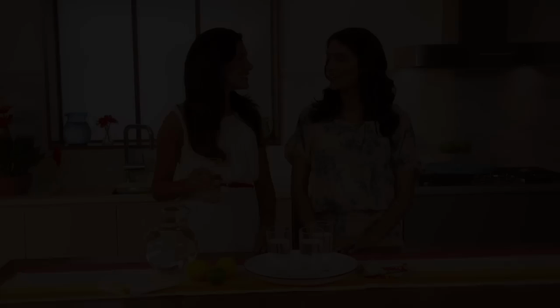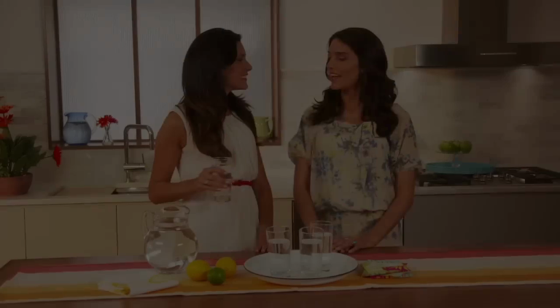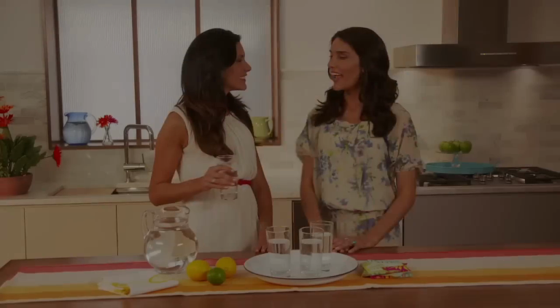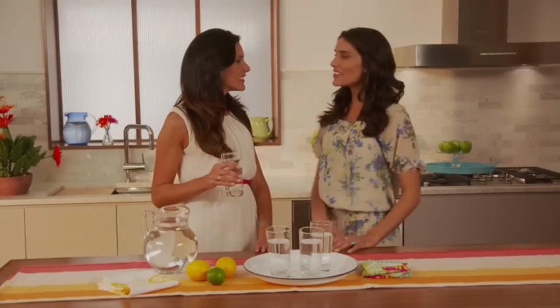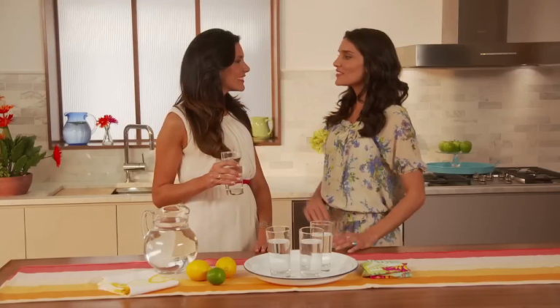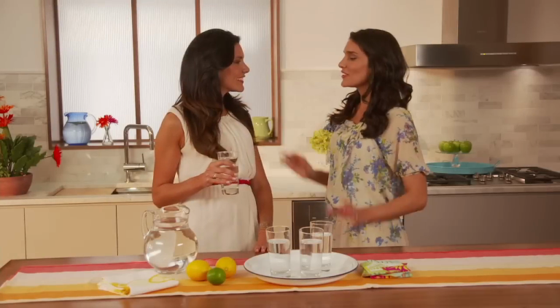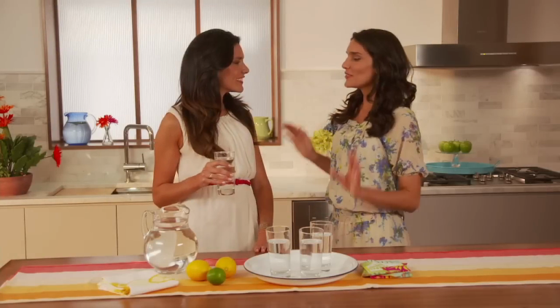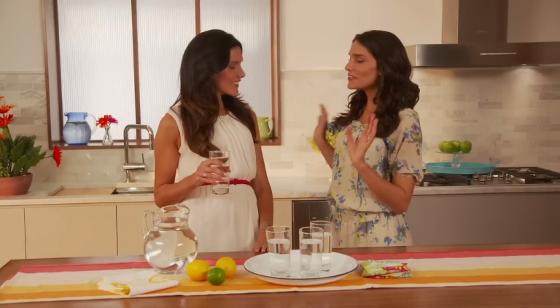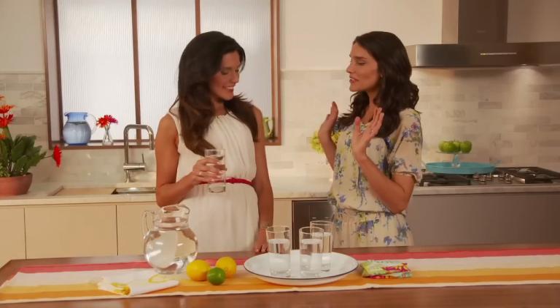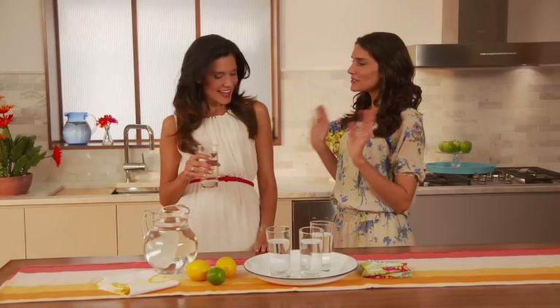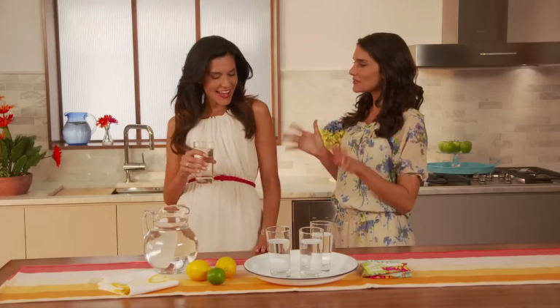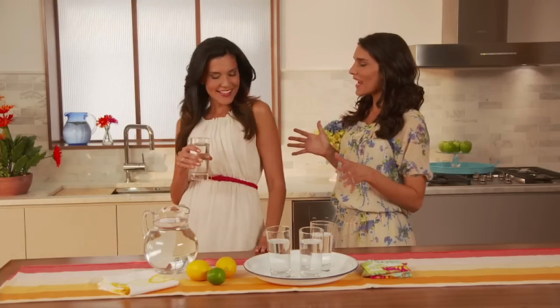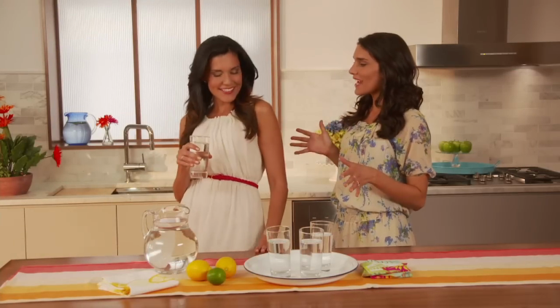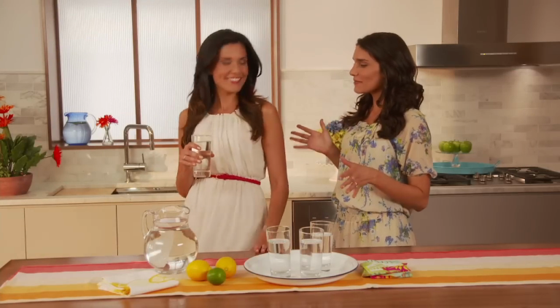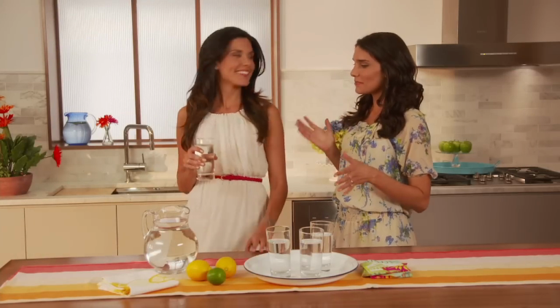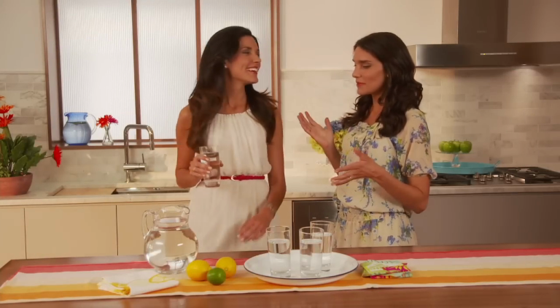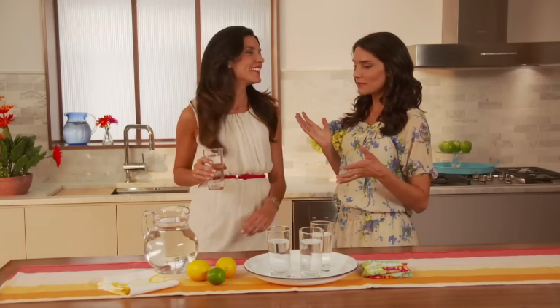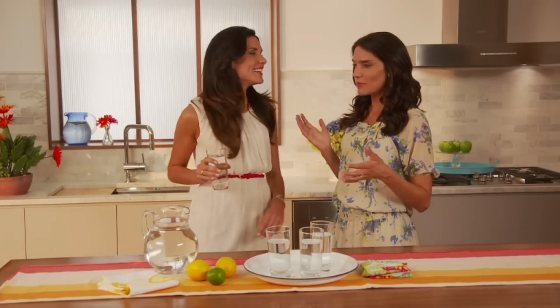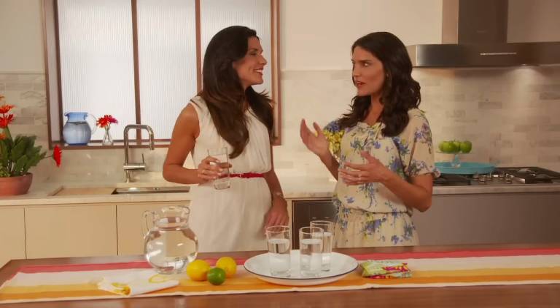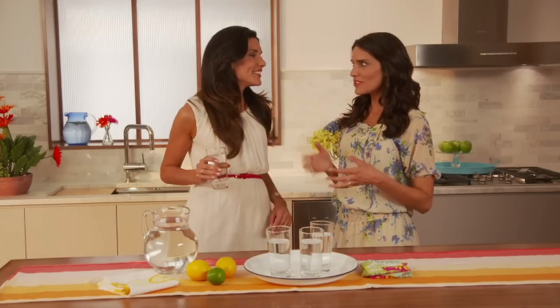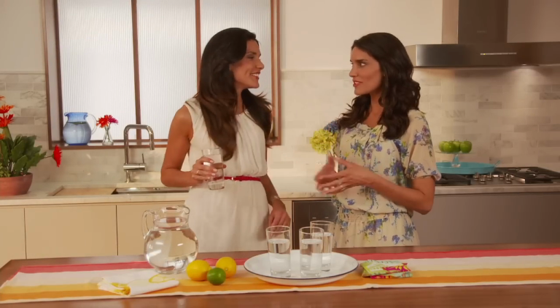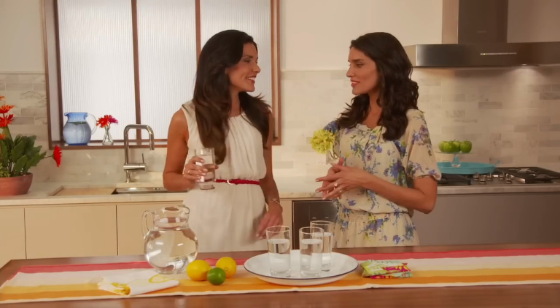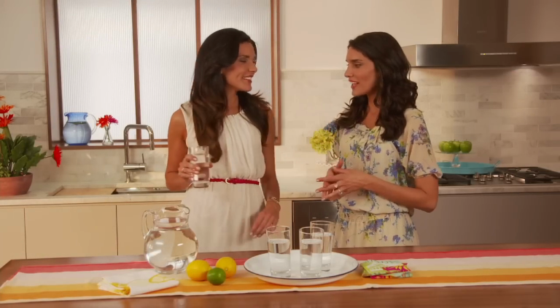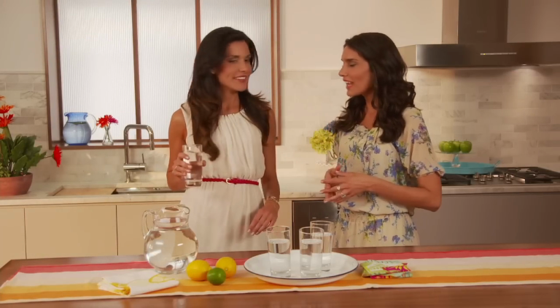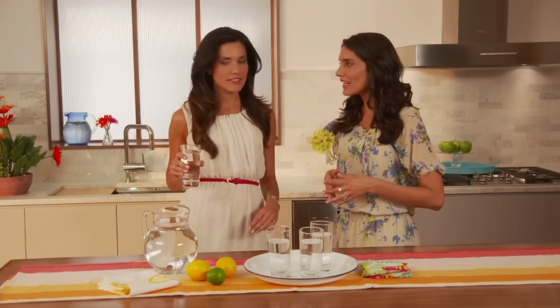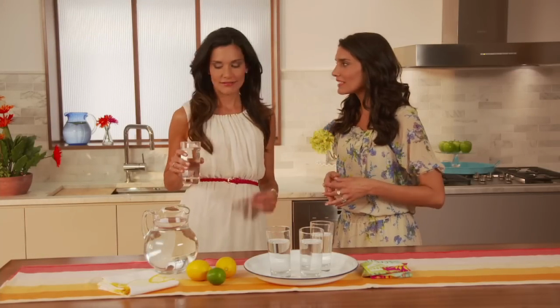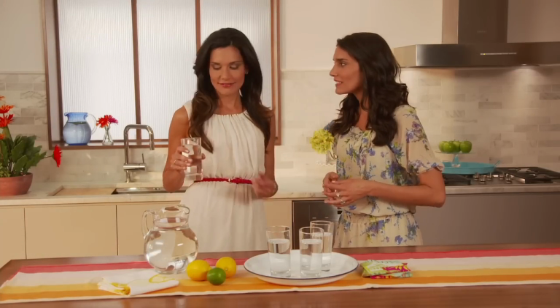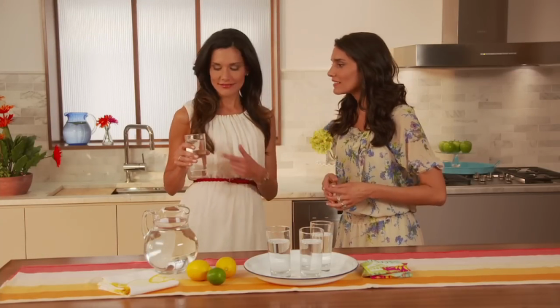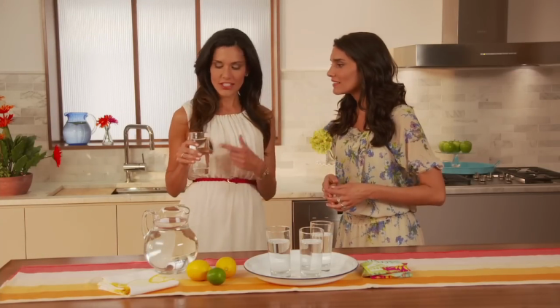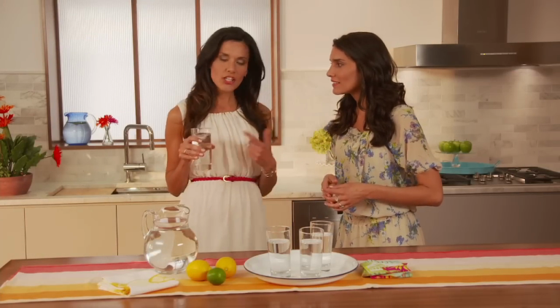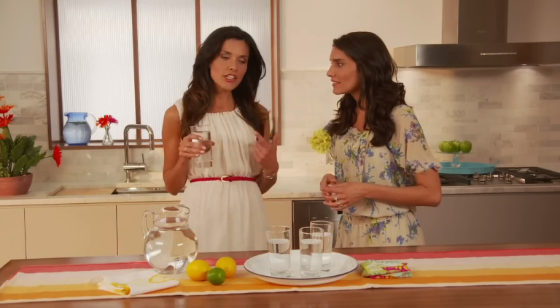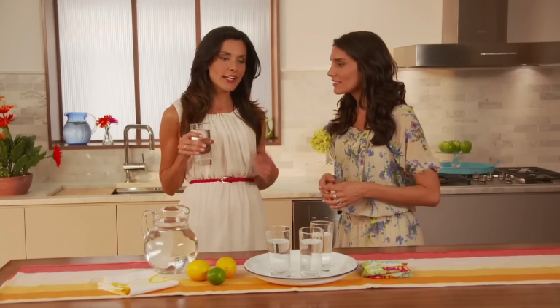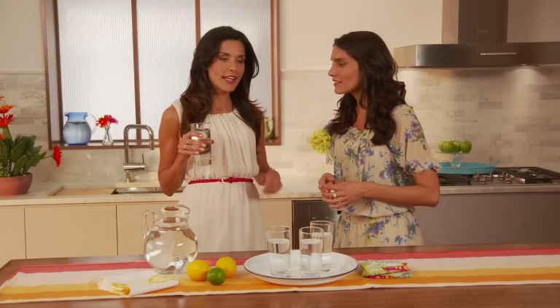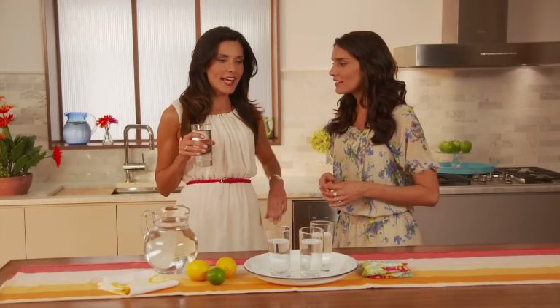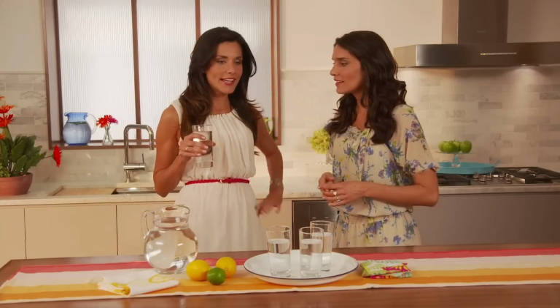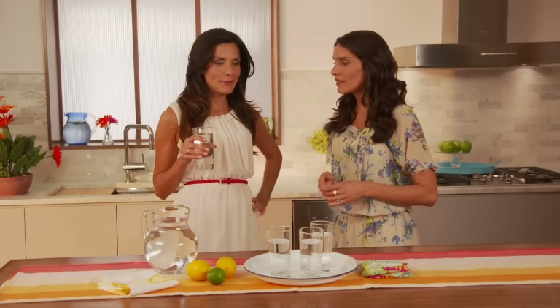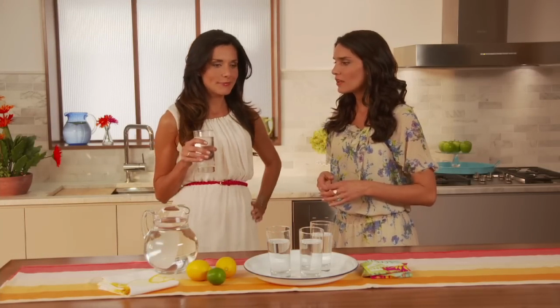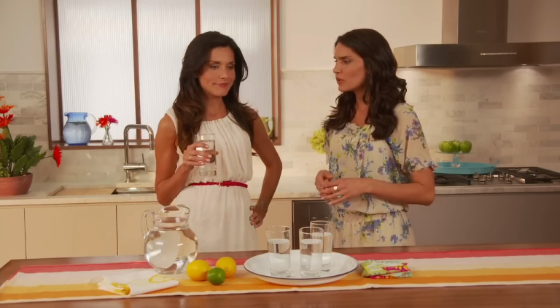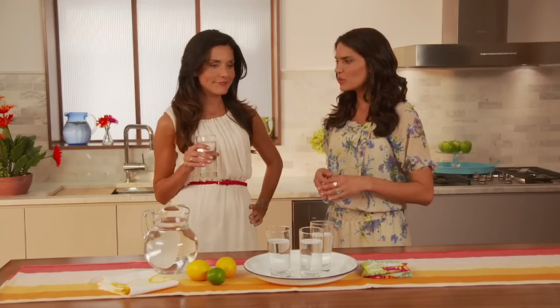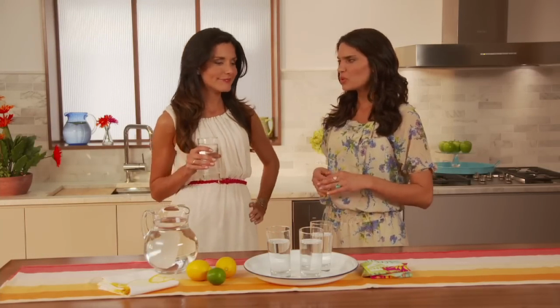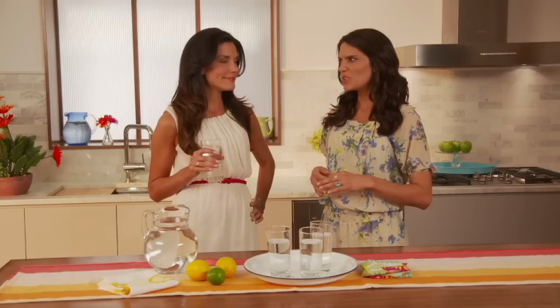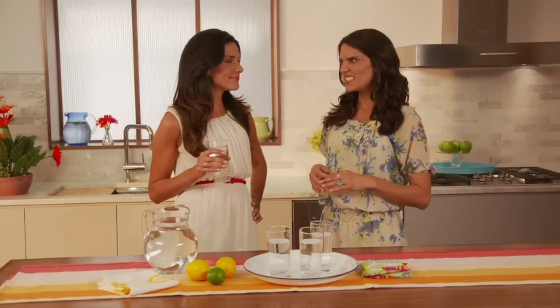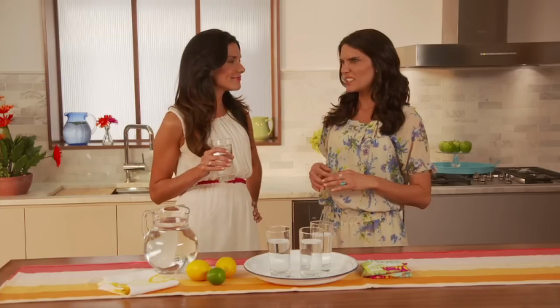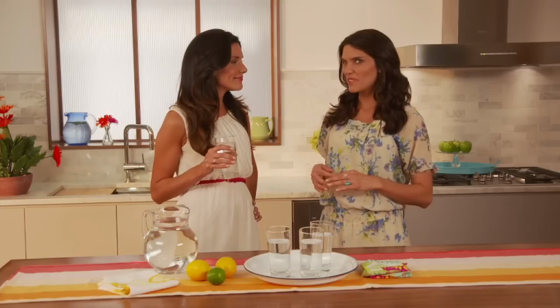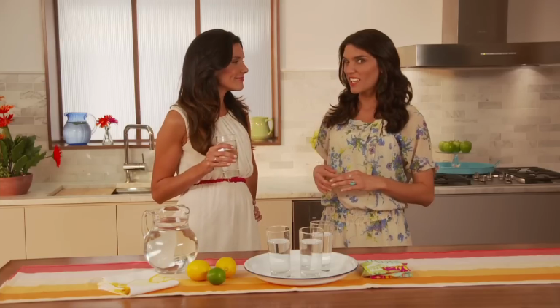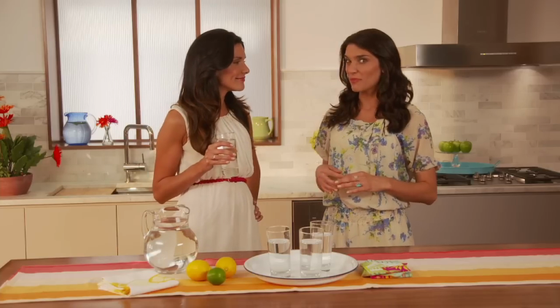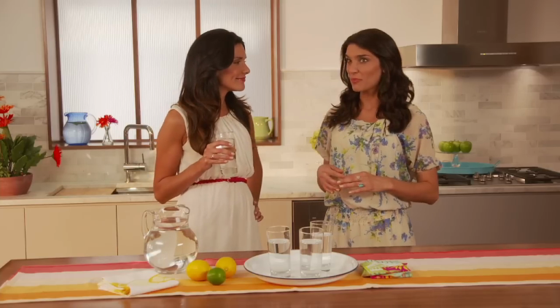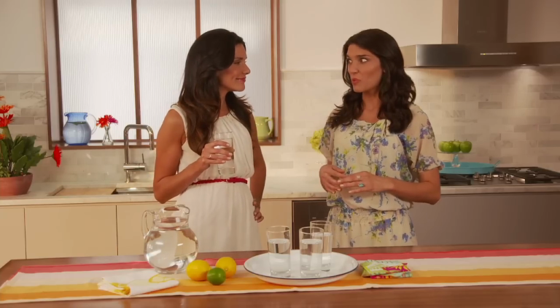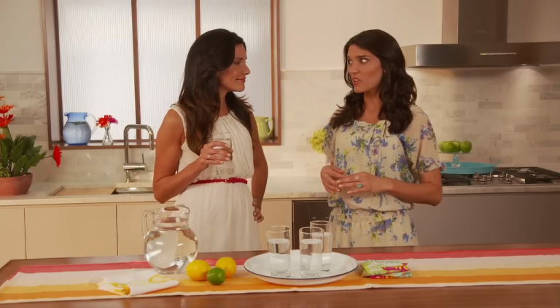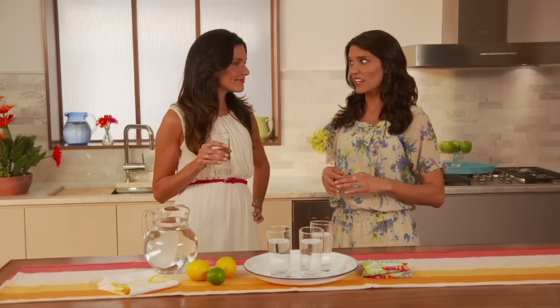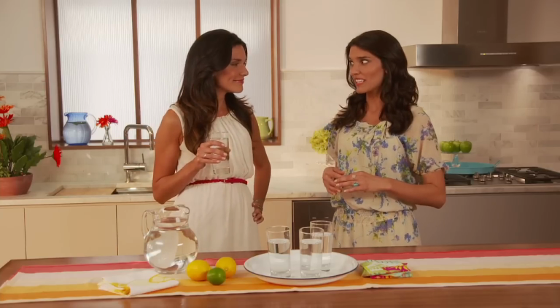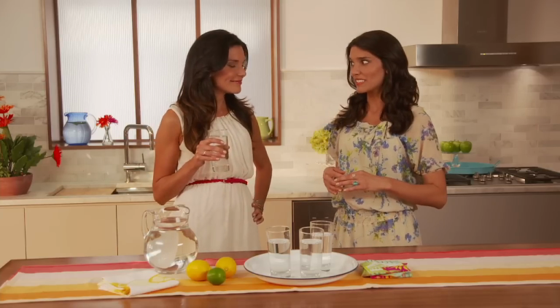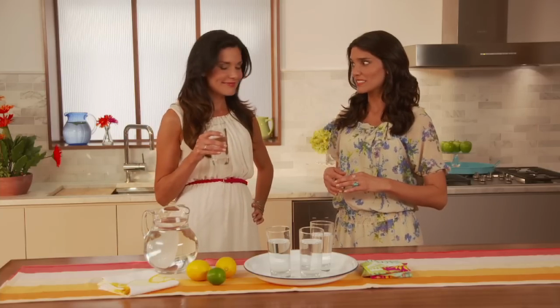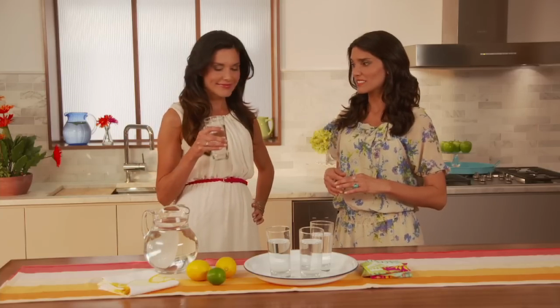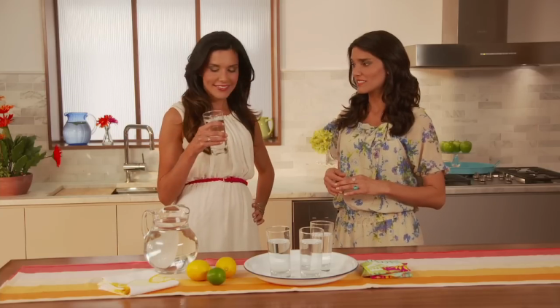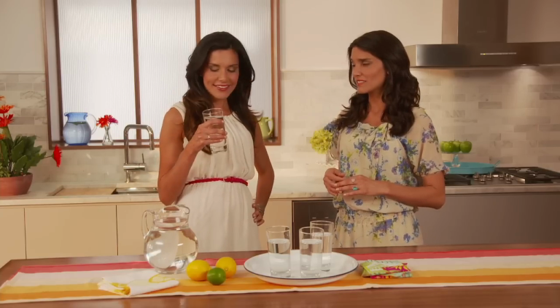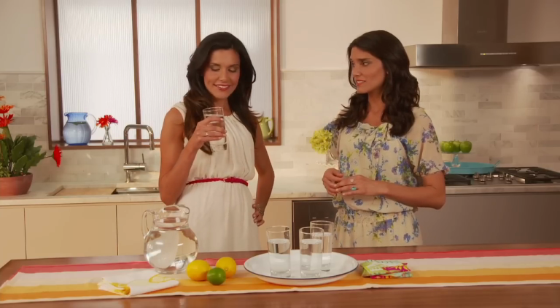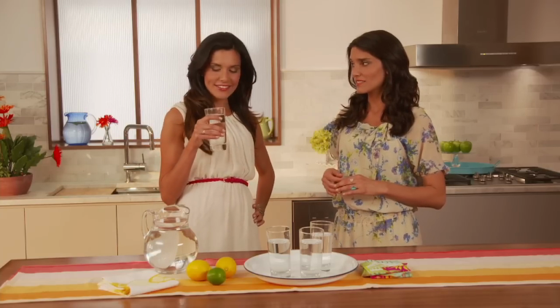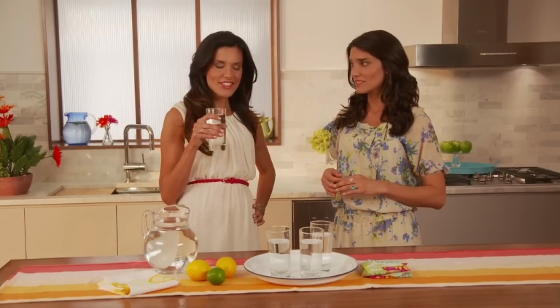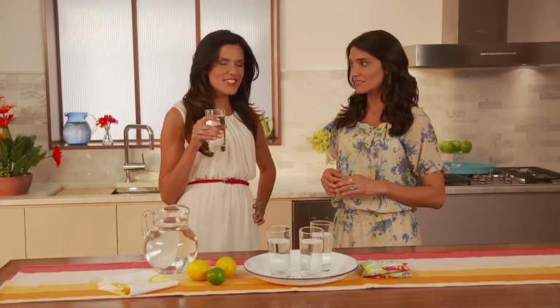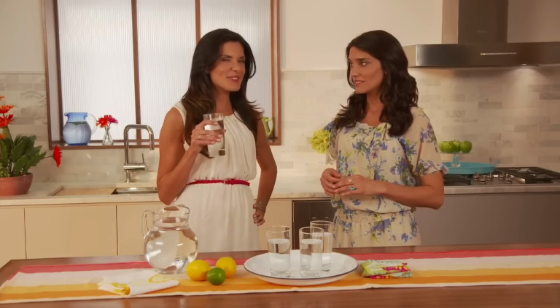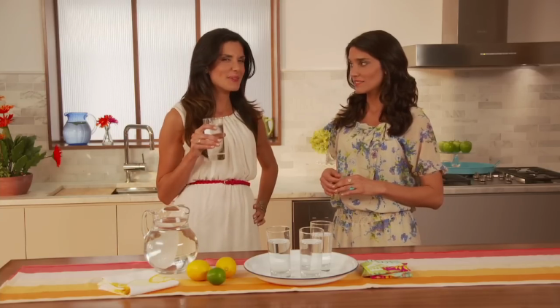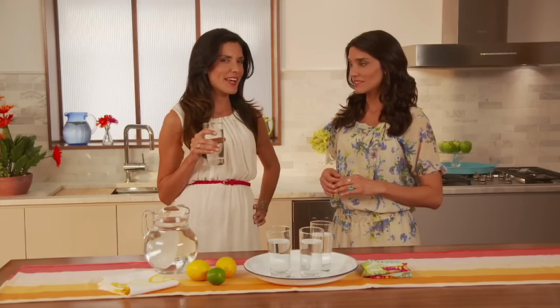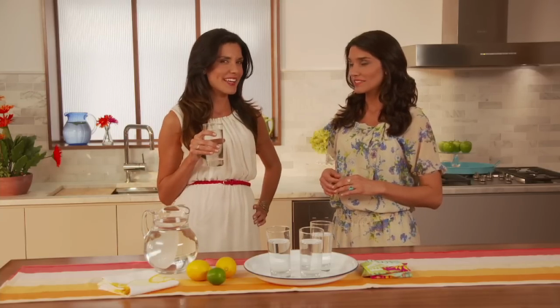Adrienne, you look great, but where's your date? You're looking at him. Ooh, he seems kind of boring. Just wait.